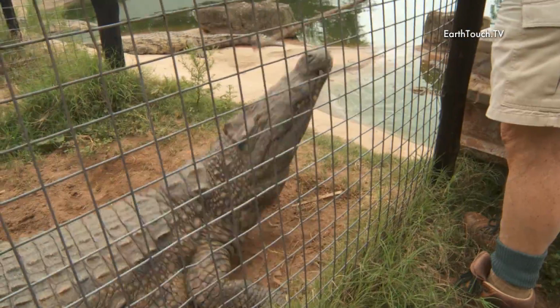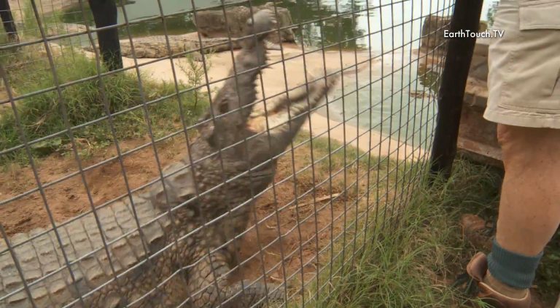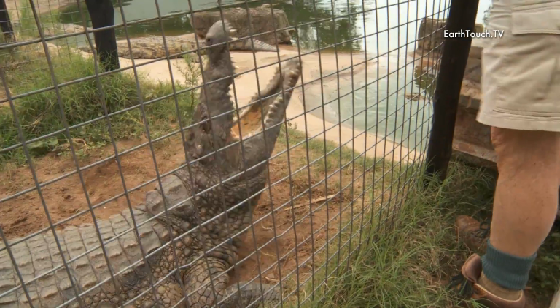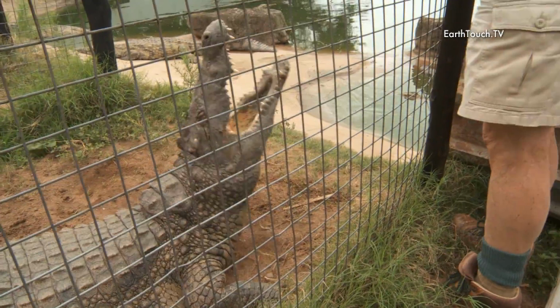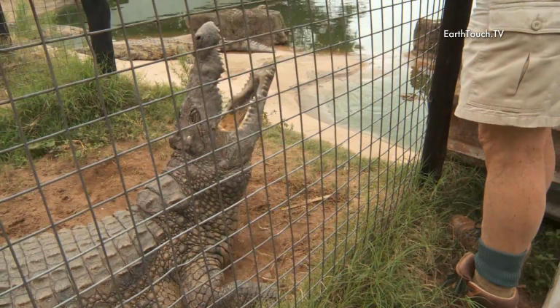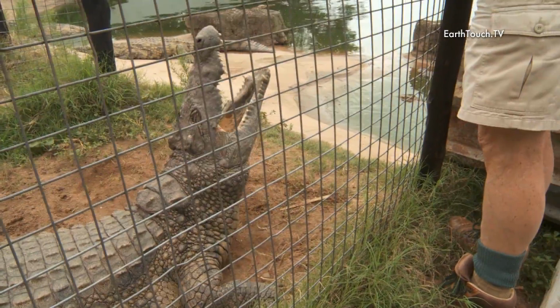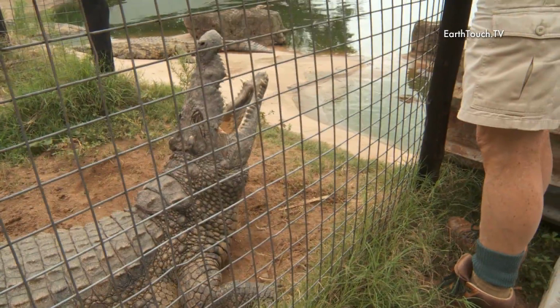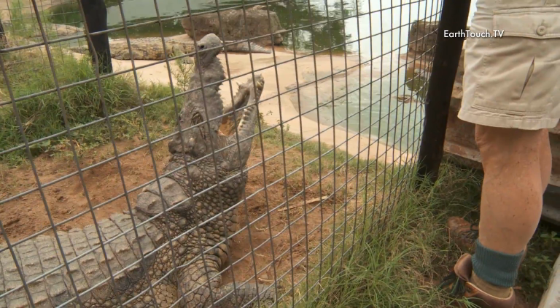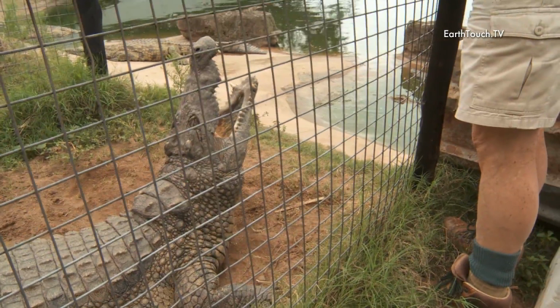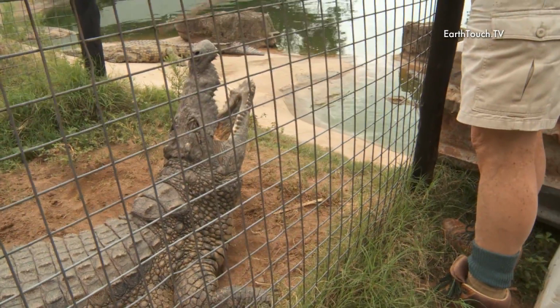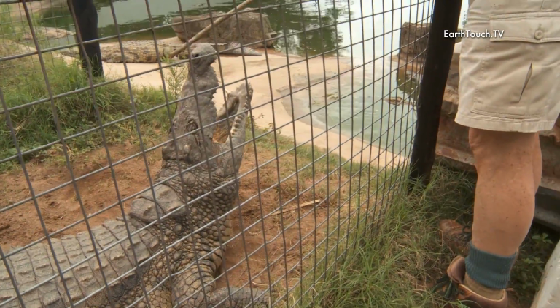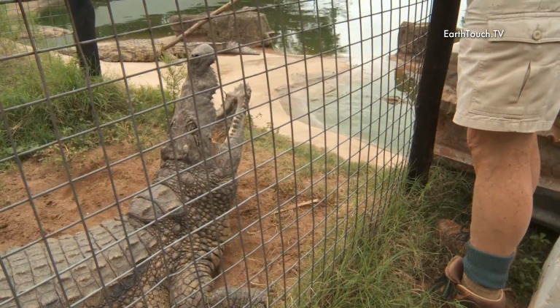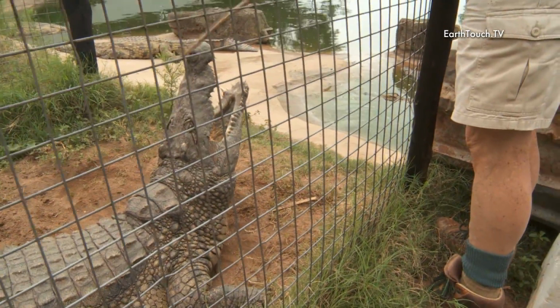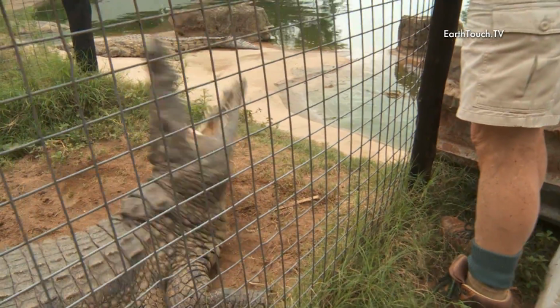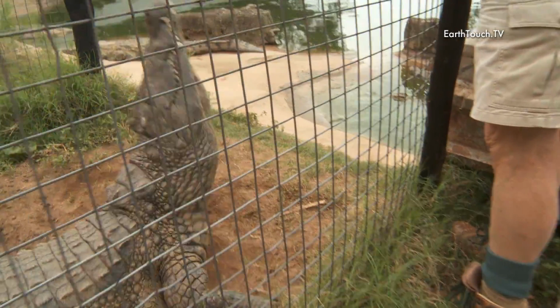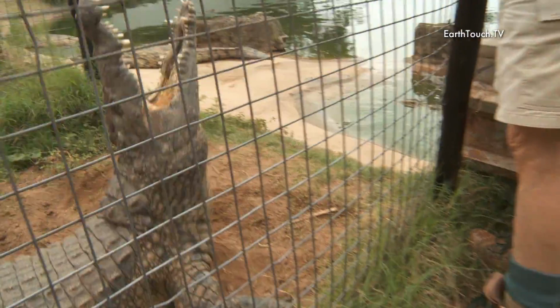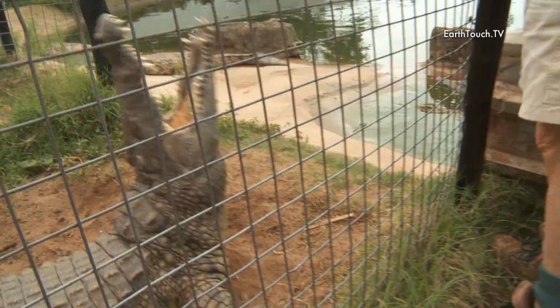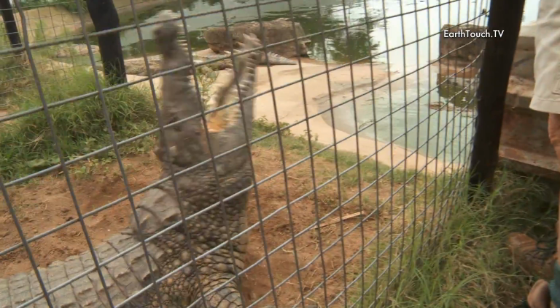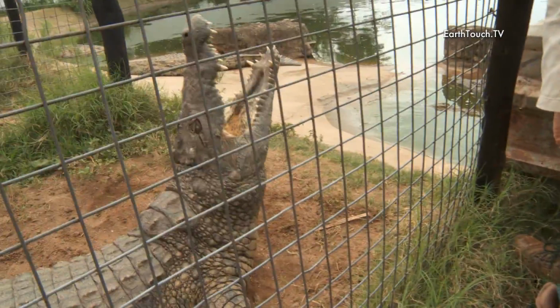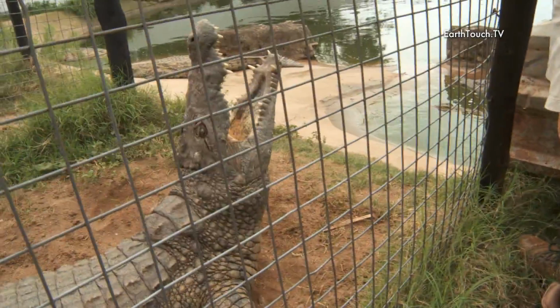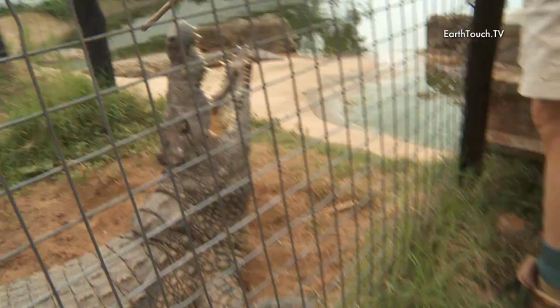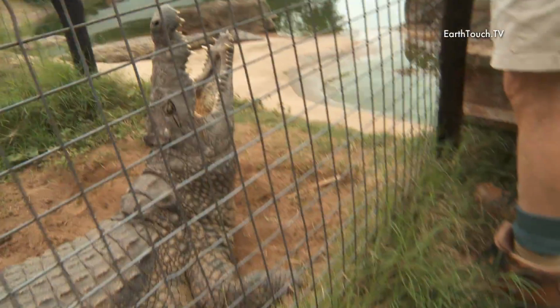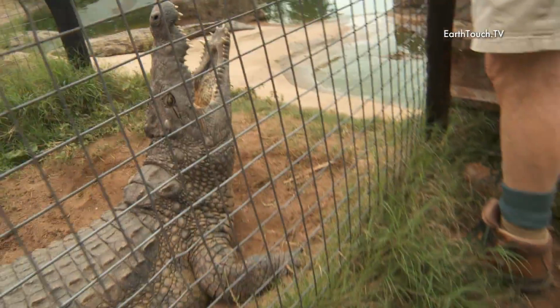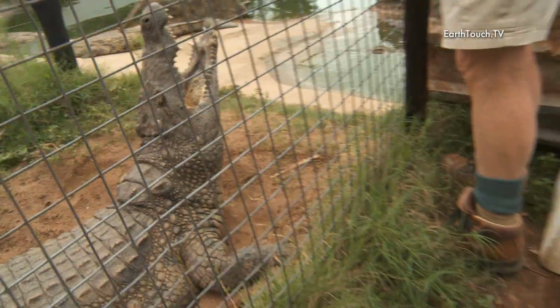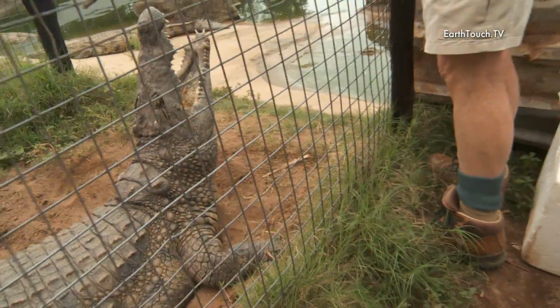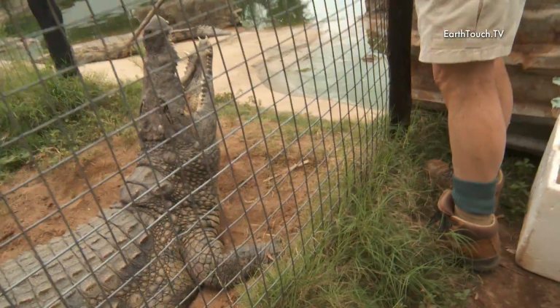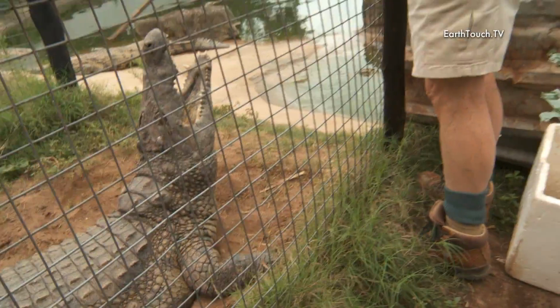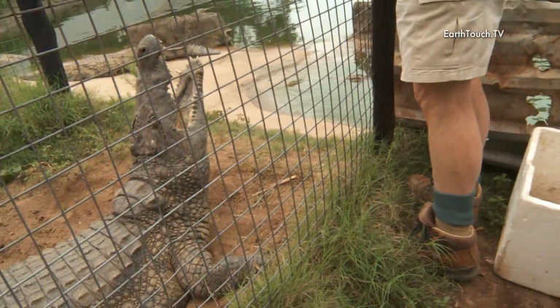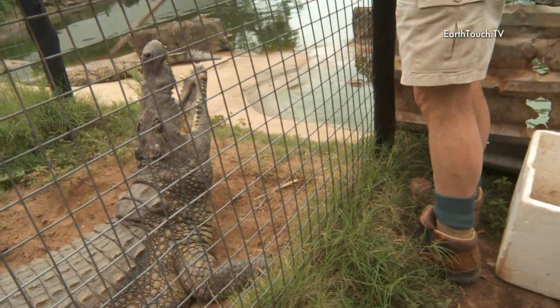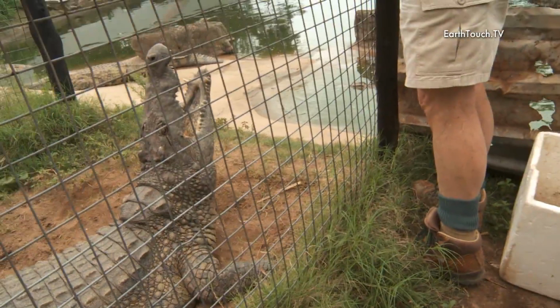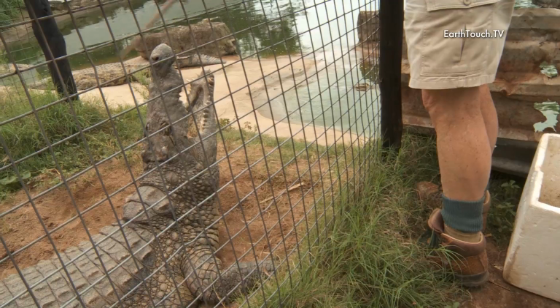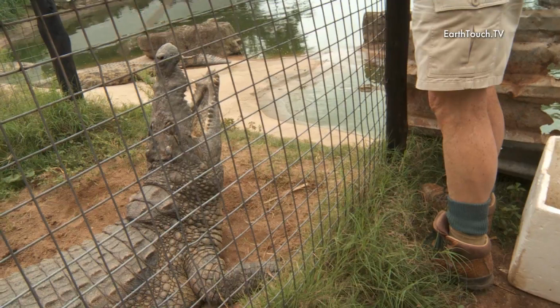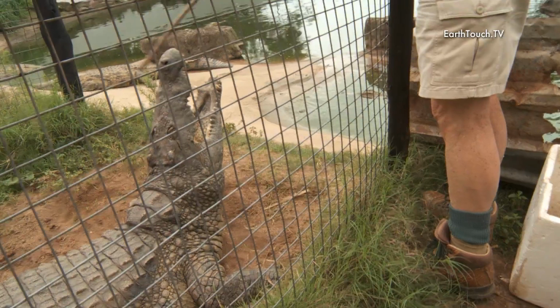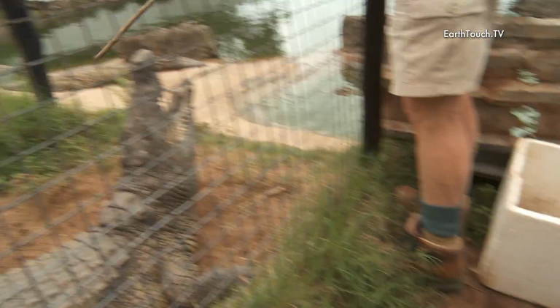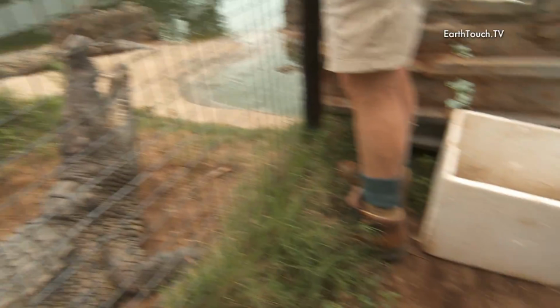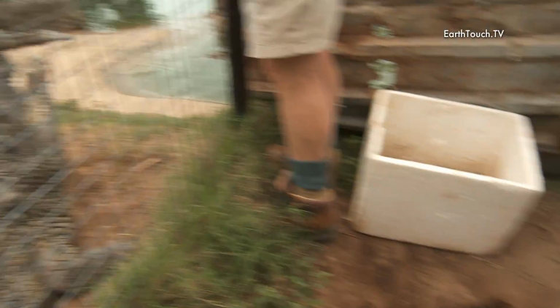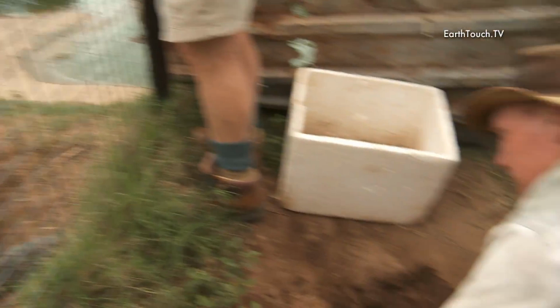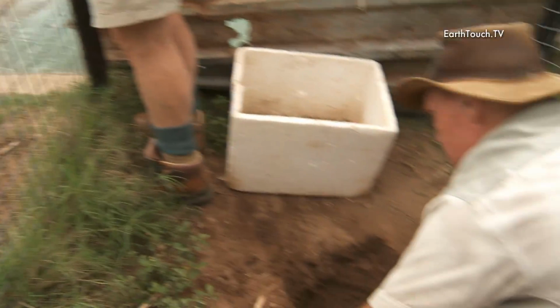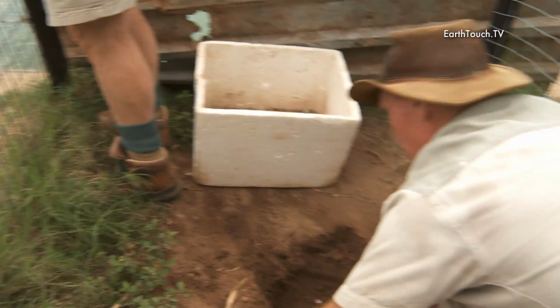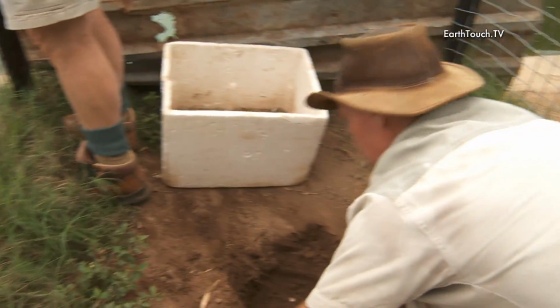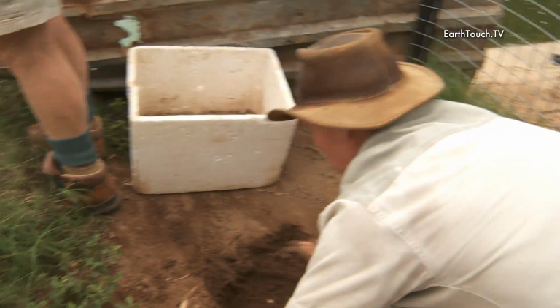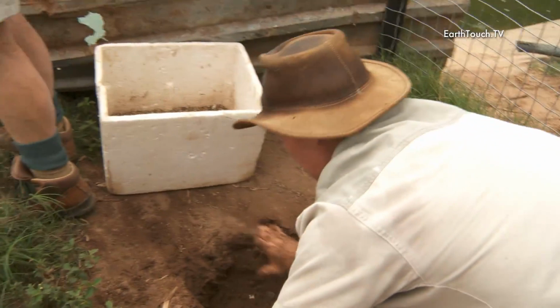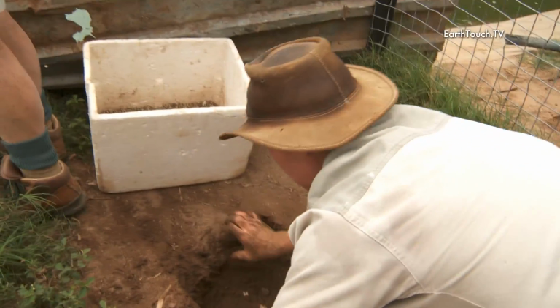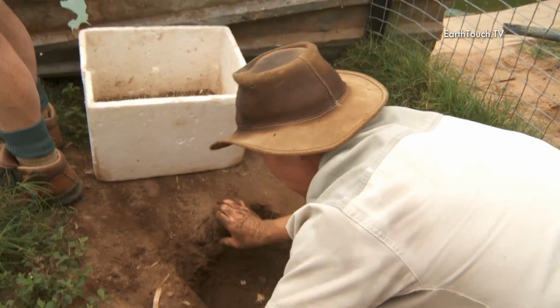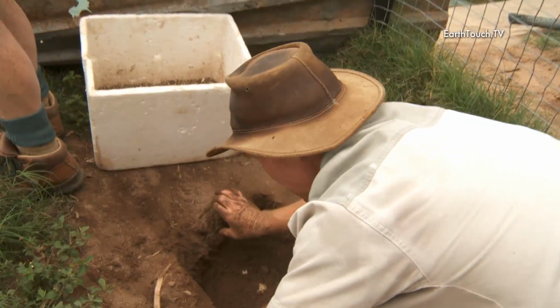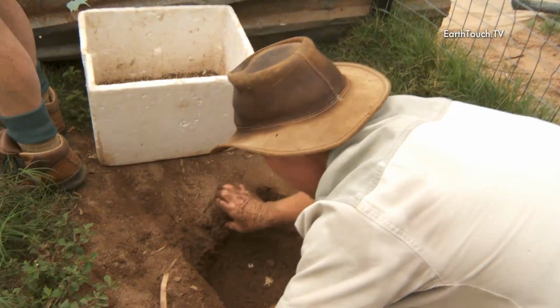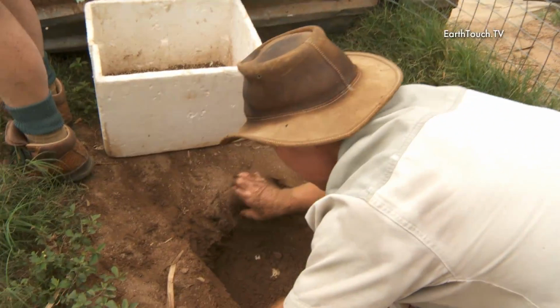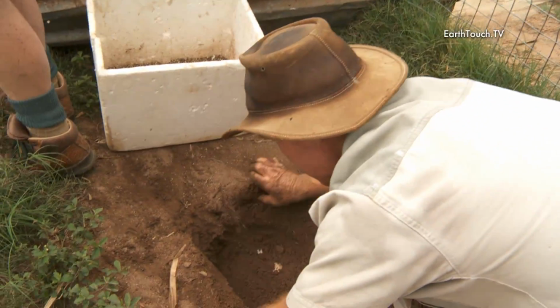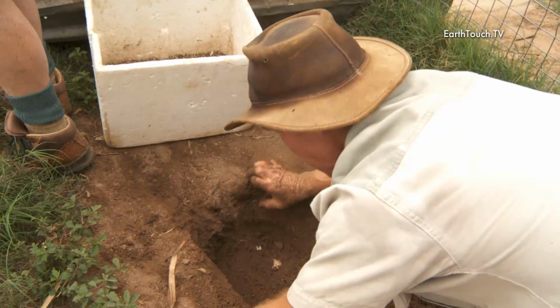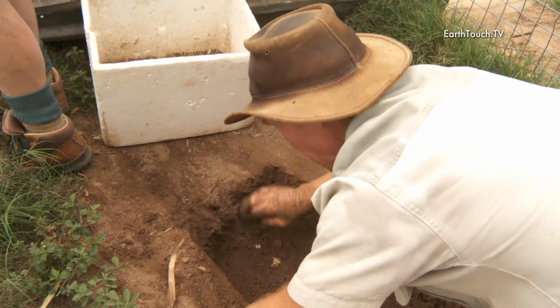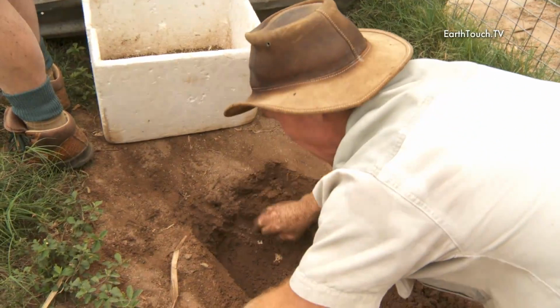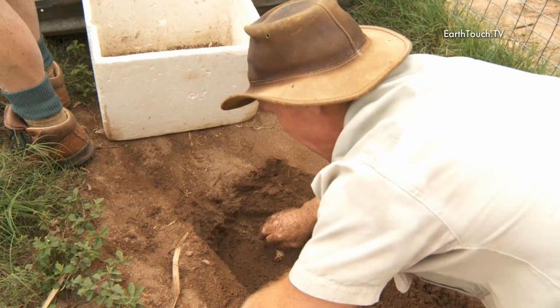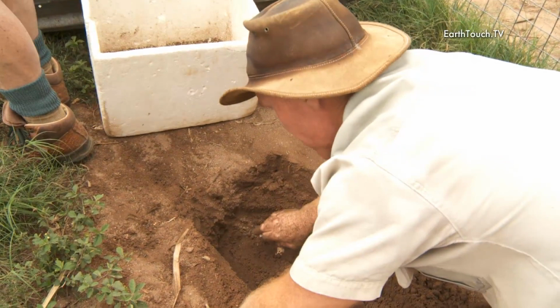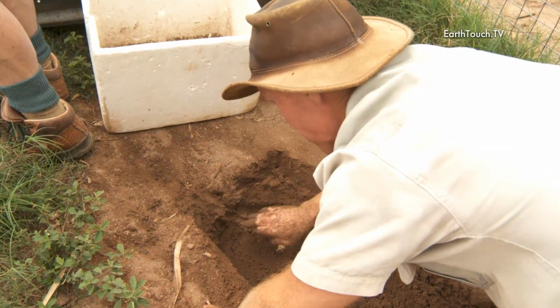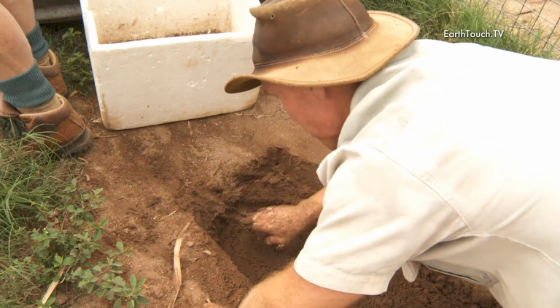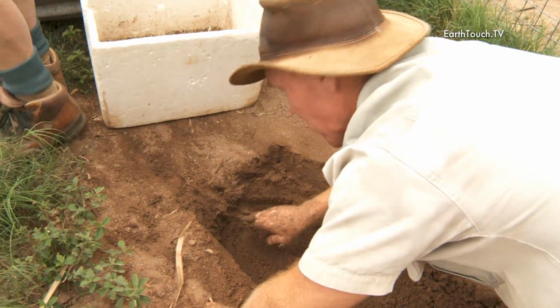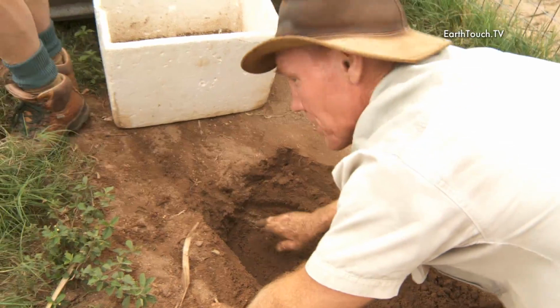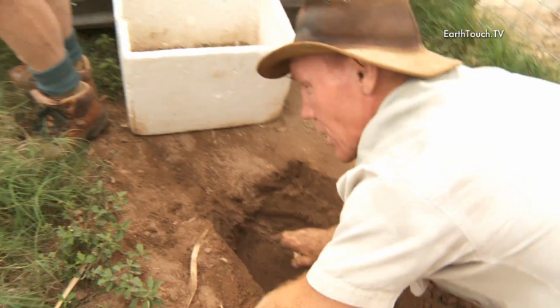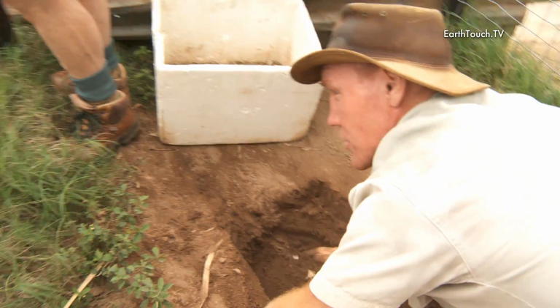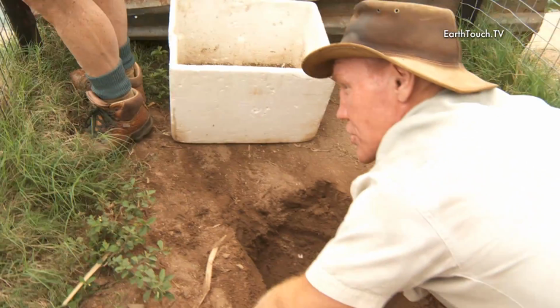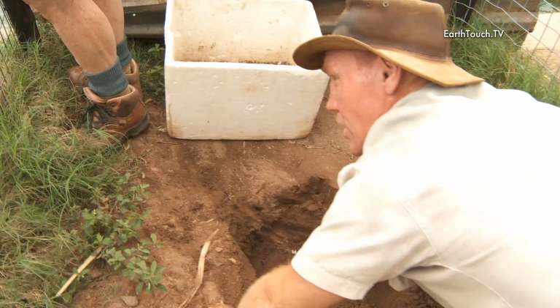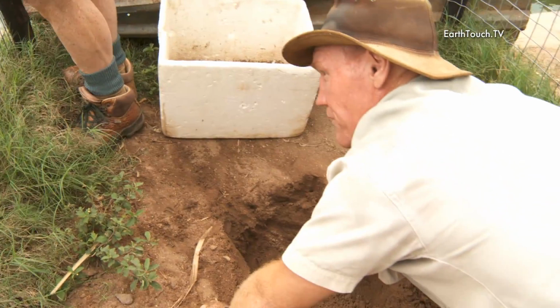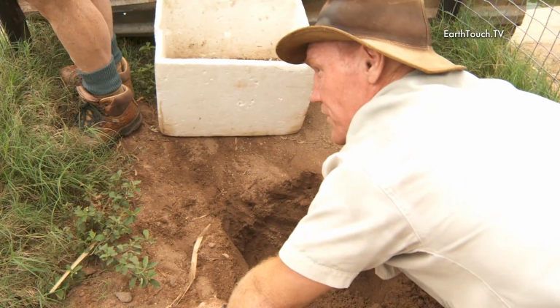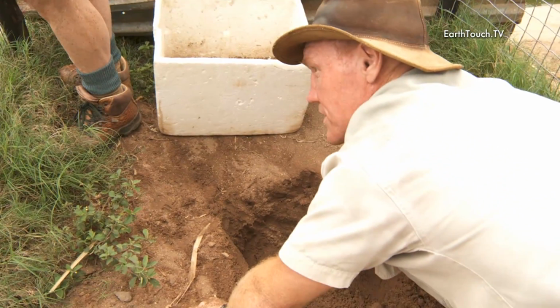You can see some of the nests where you've got the eggs that are just a little below the surface.